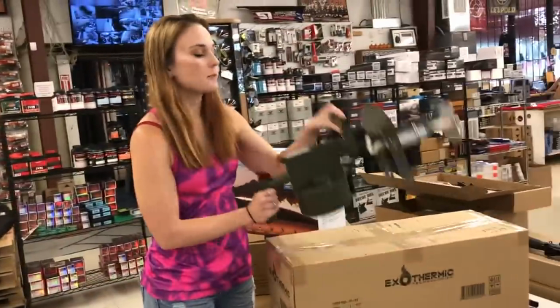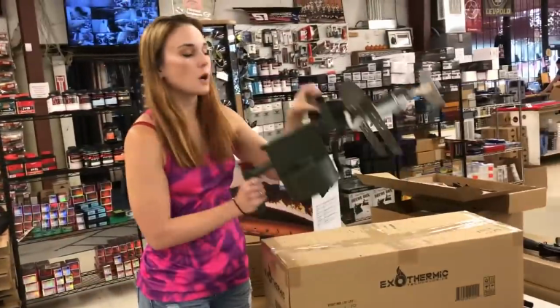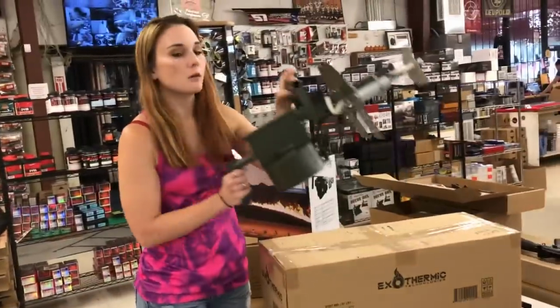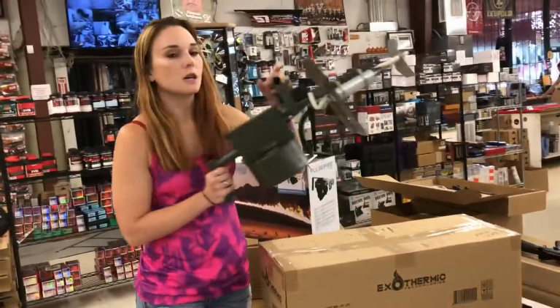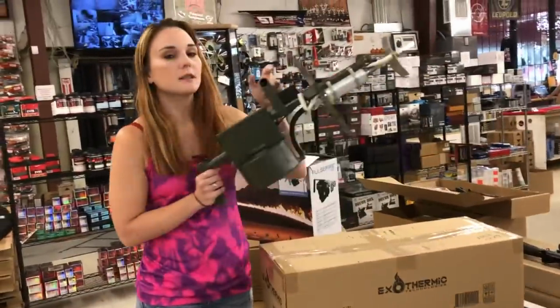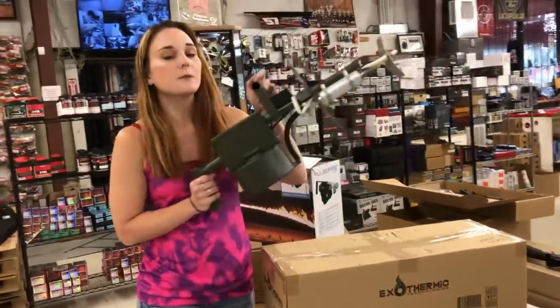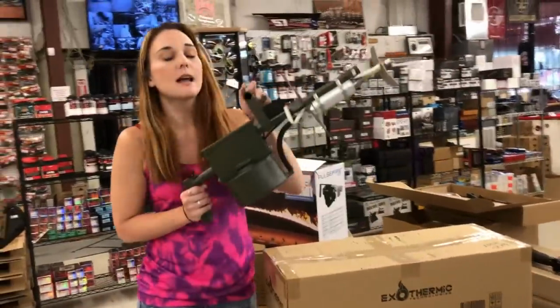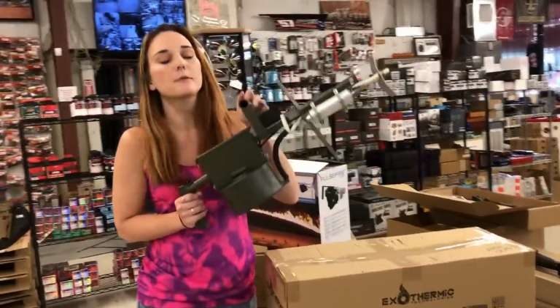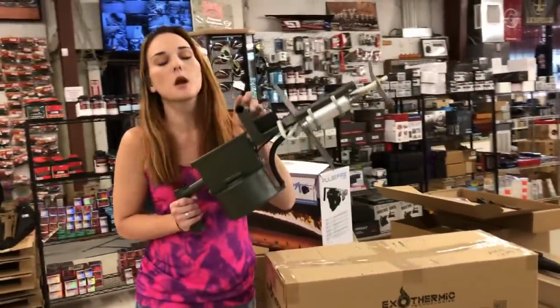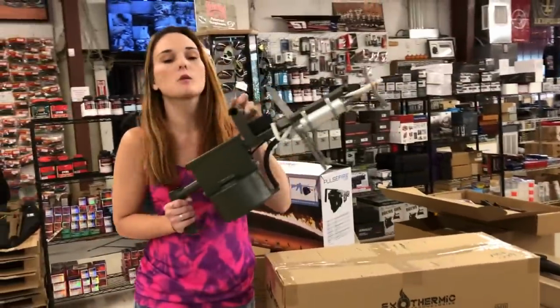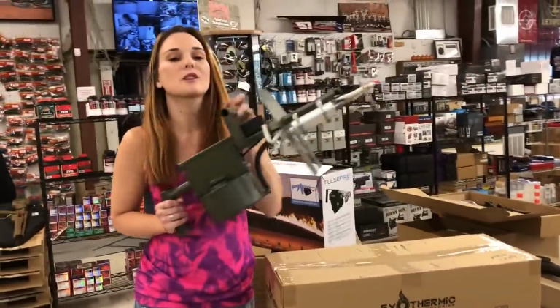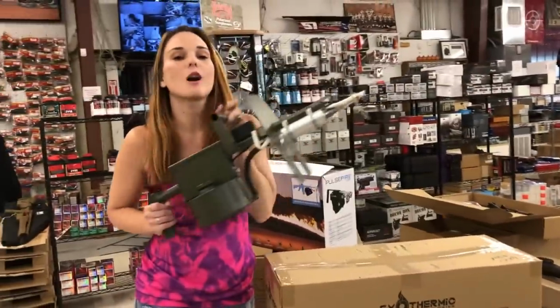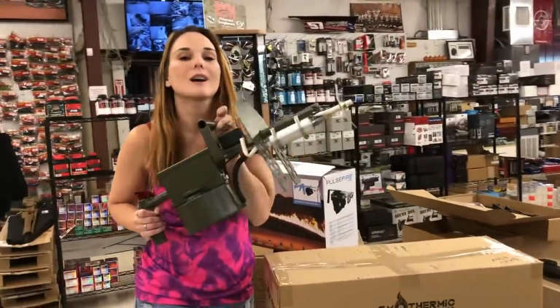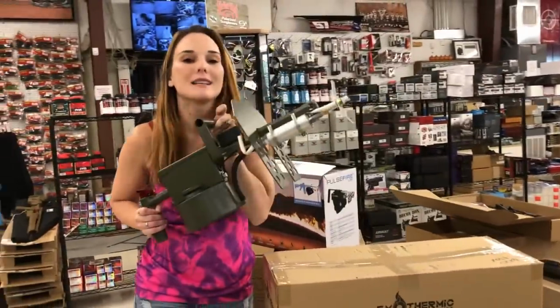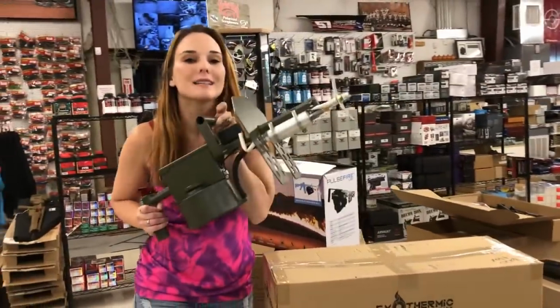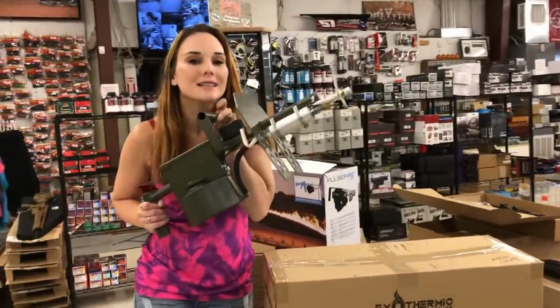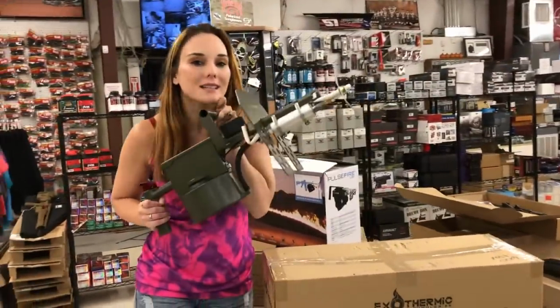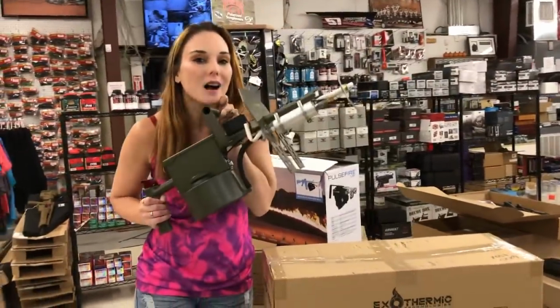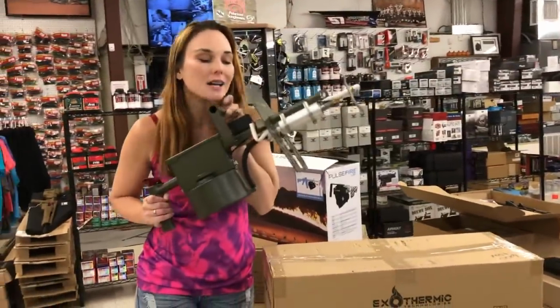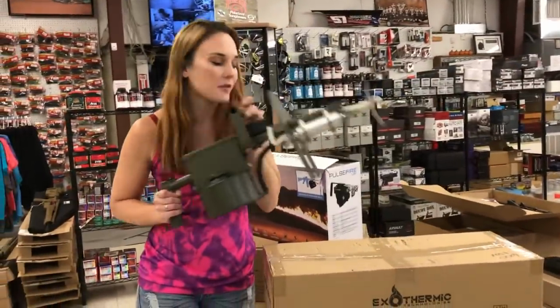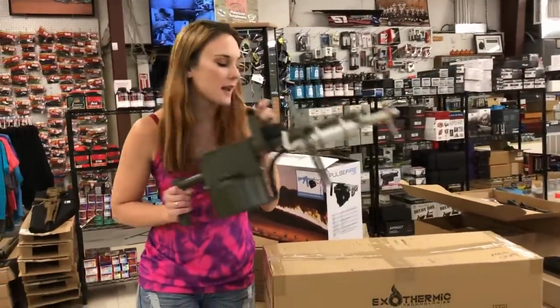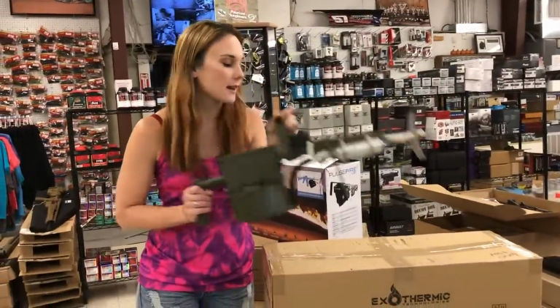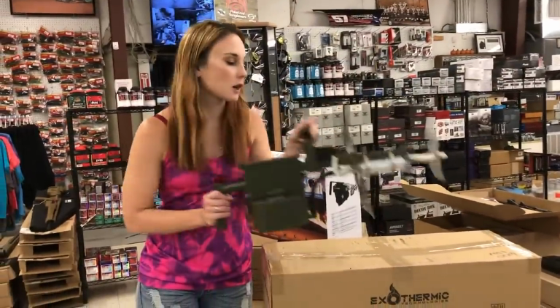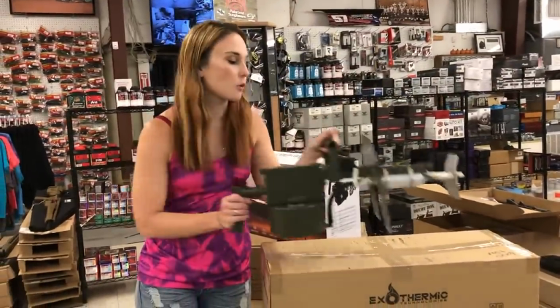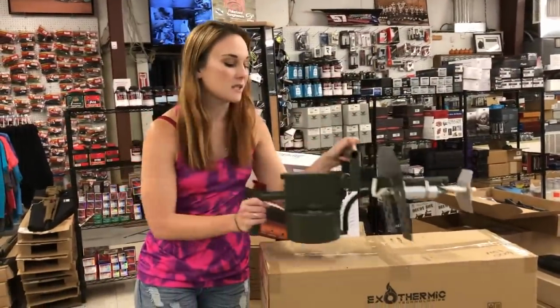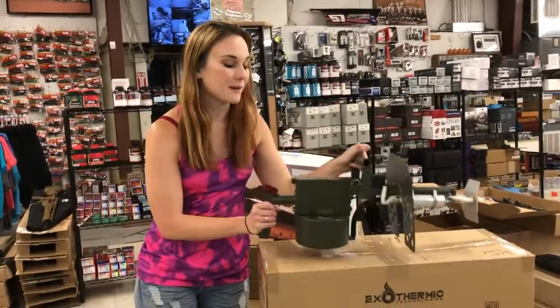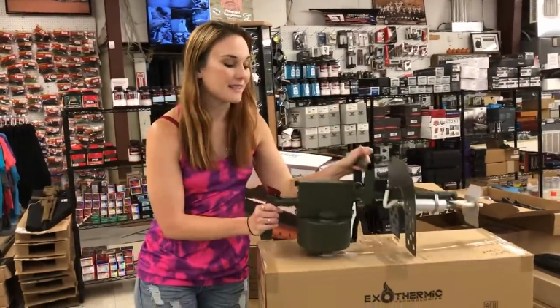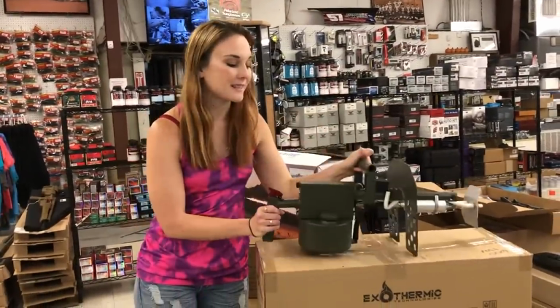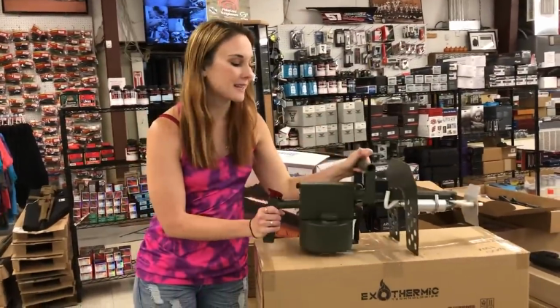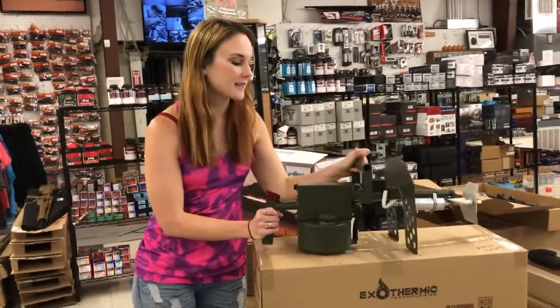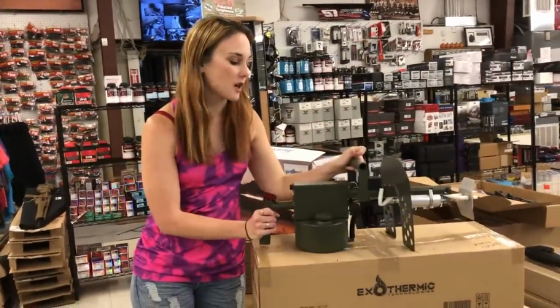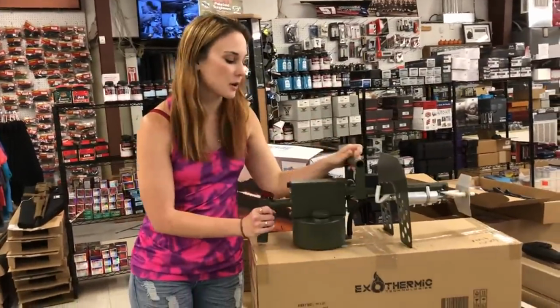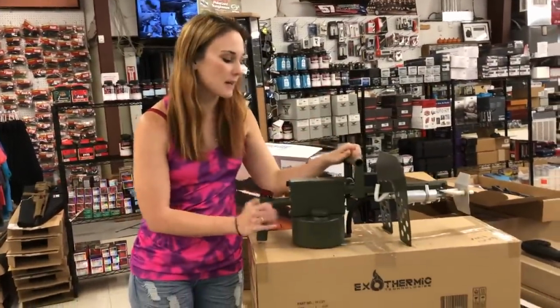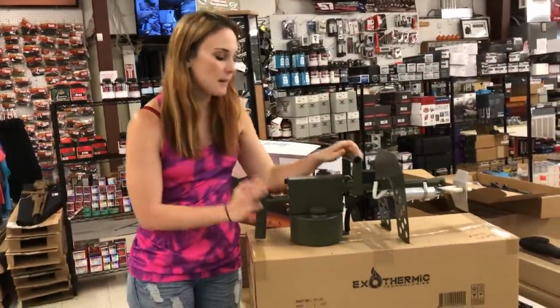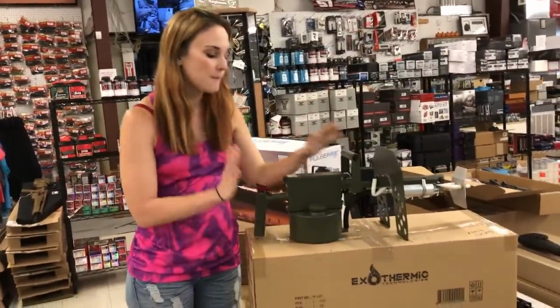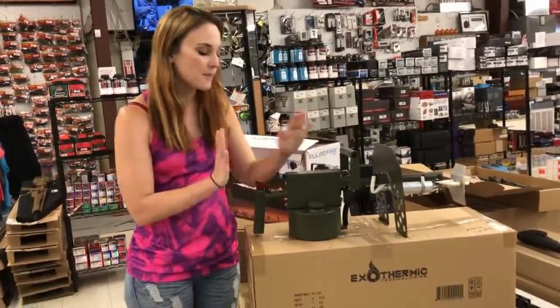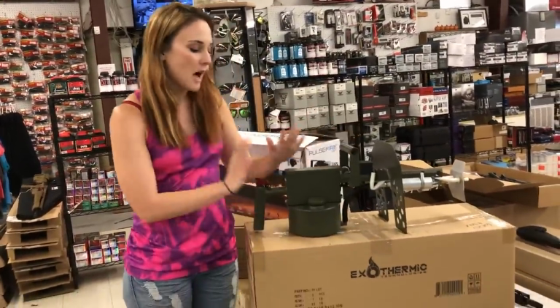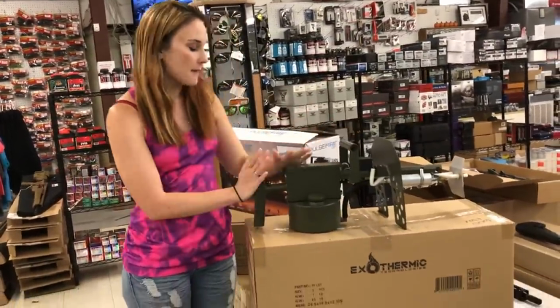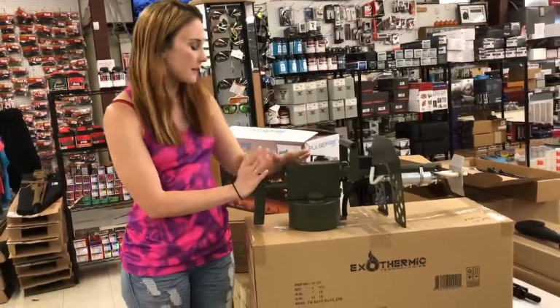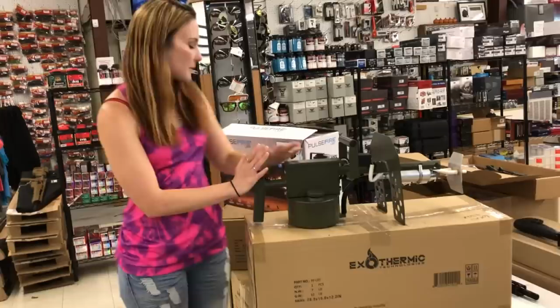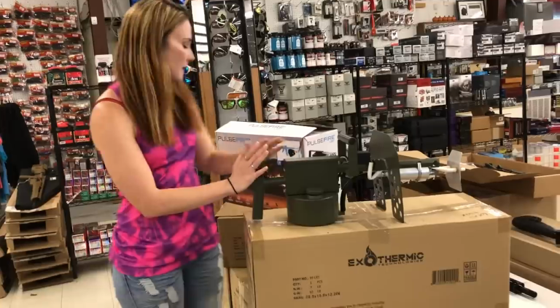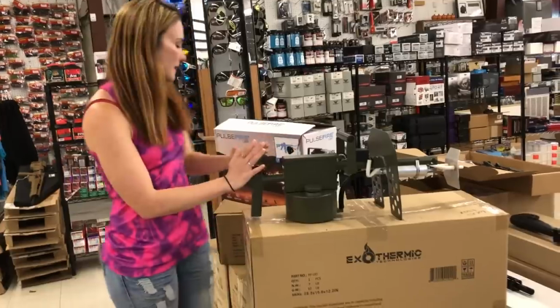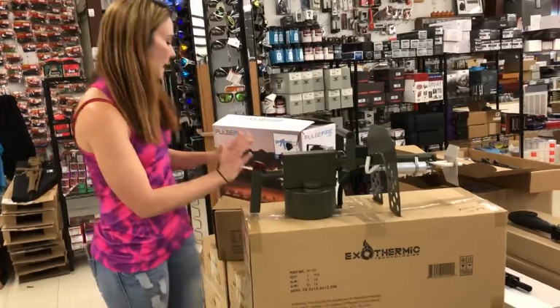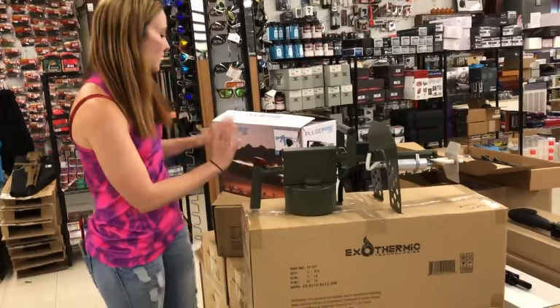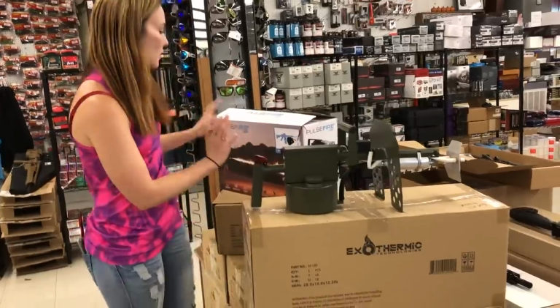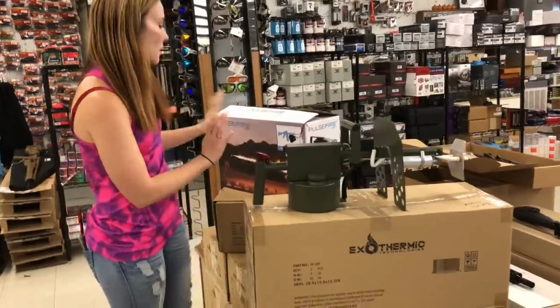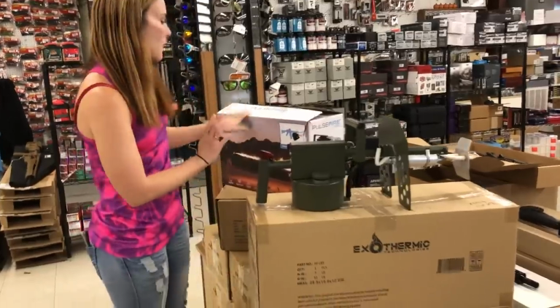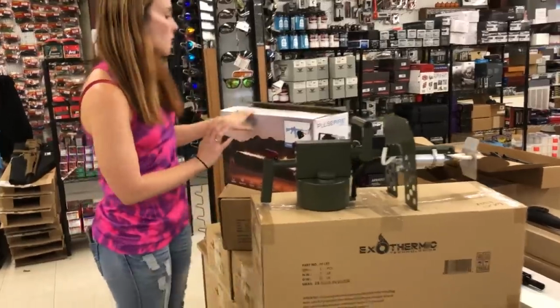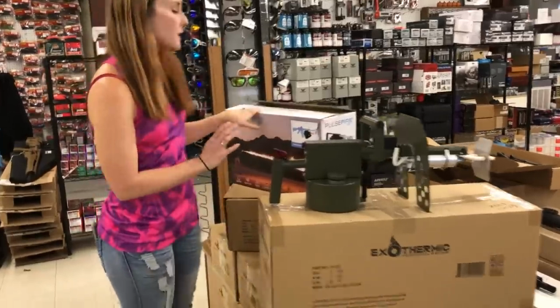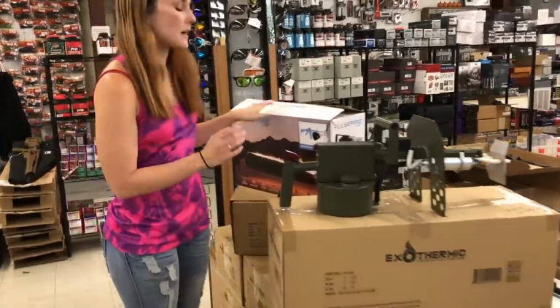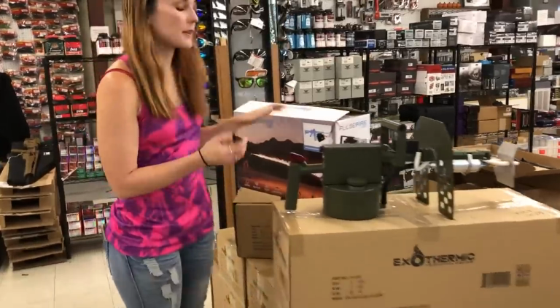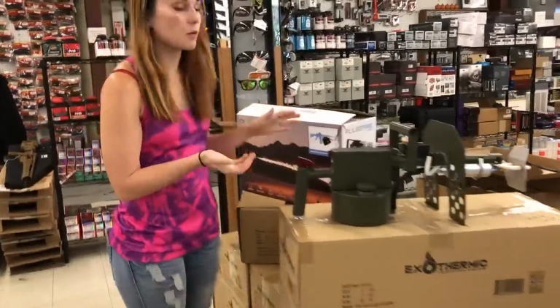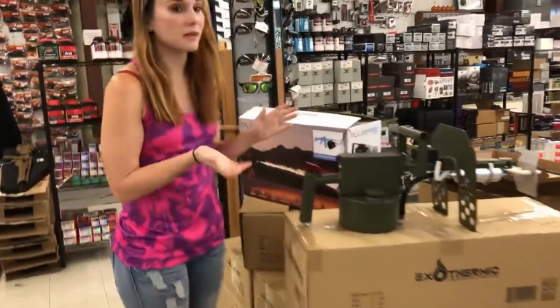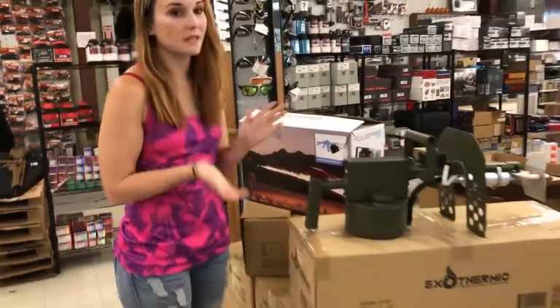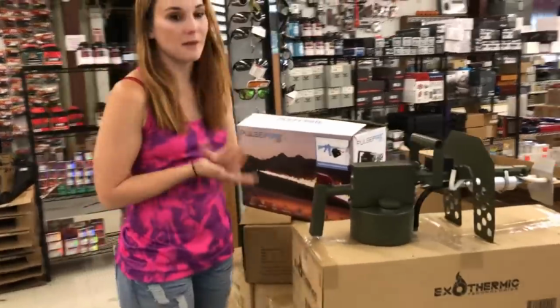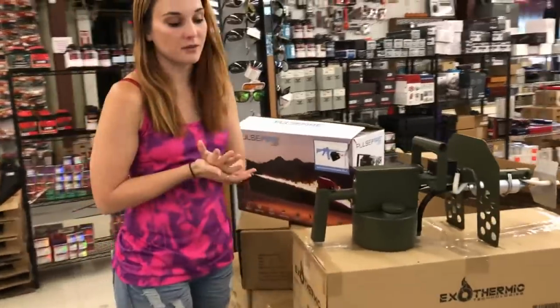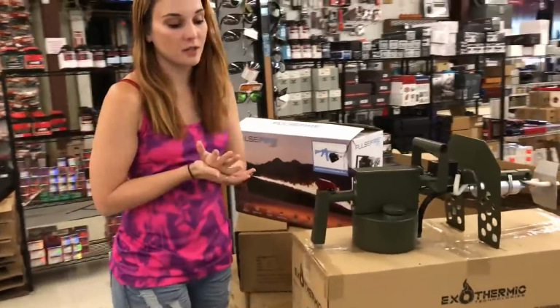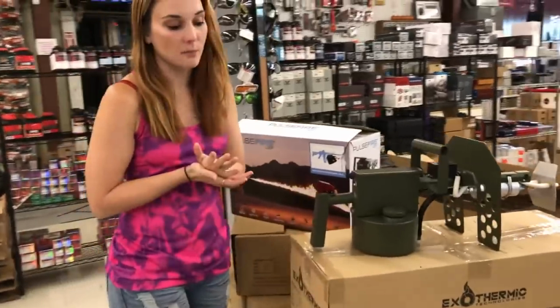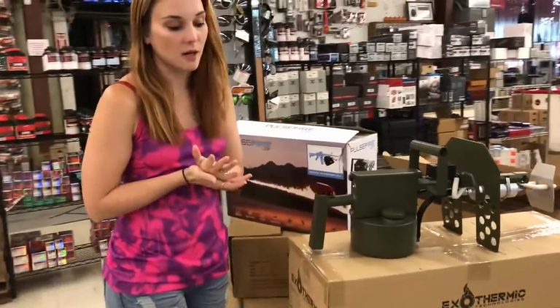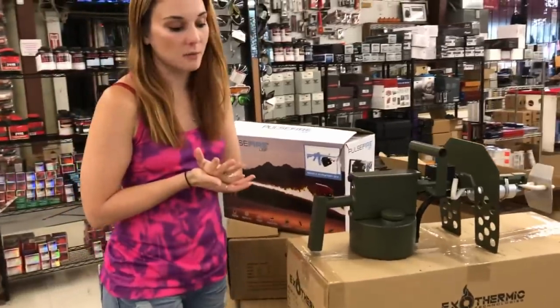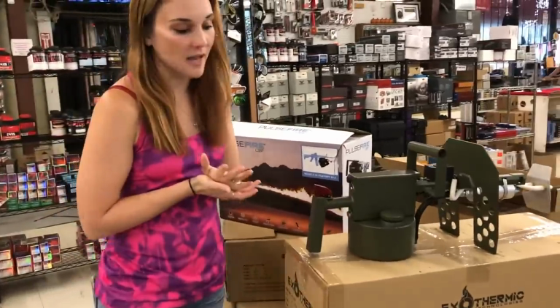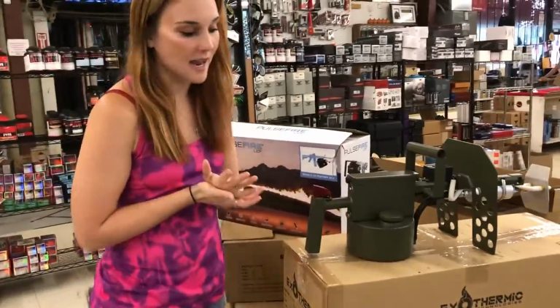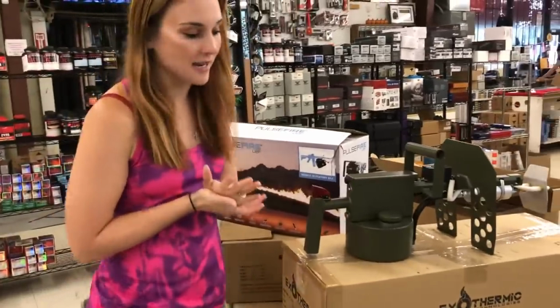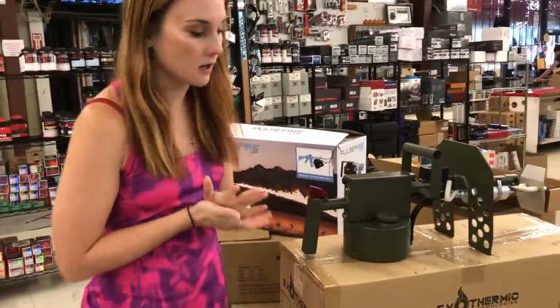Flamethrowers are in stock — they are going to be $600. I've got the standard, and I've also got the ones that mount to the bottom of the AR.